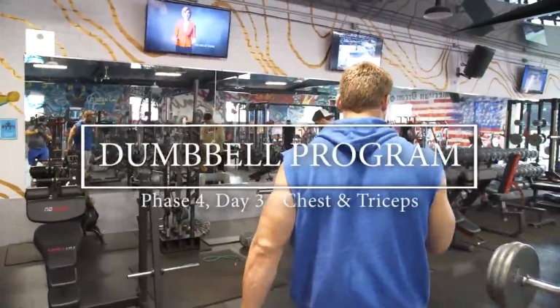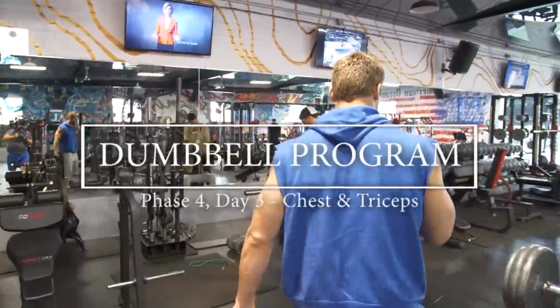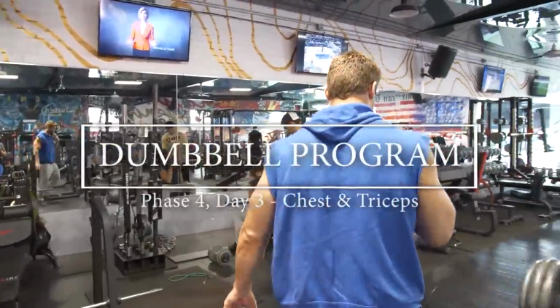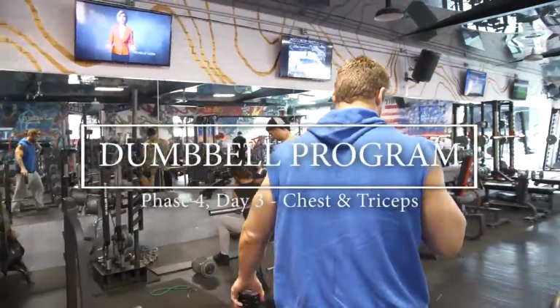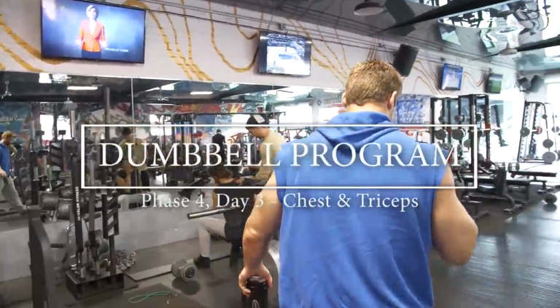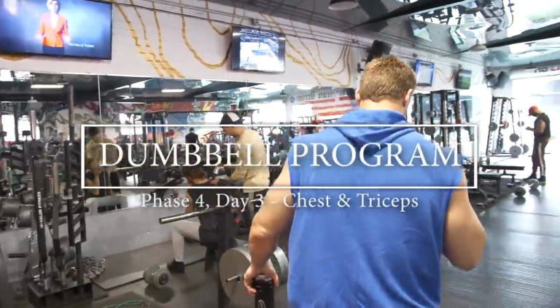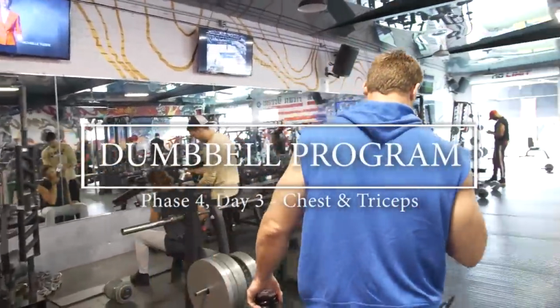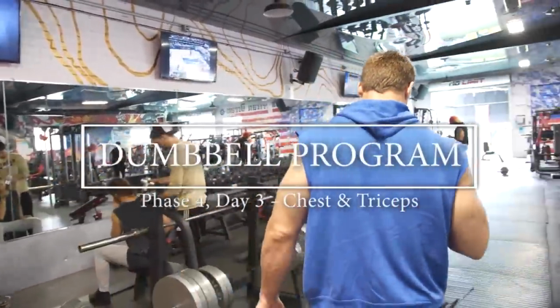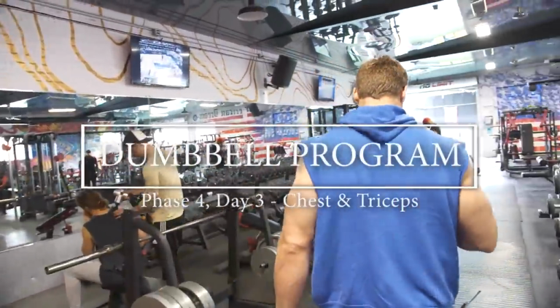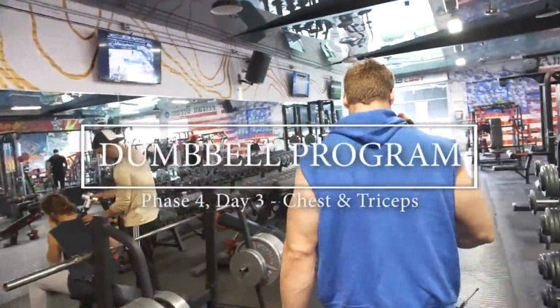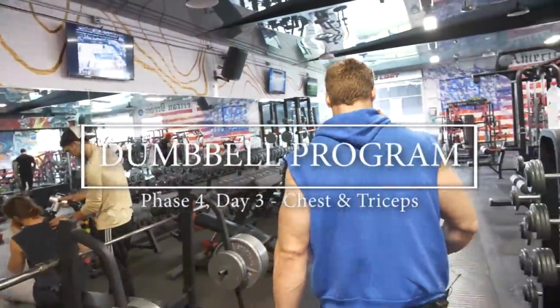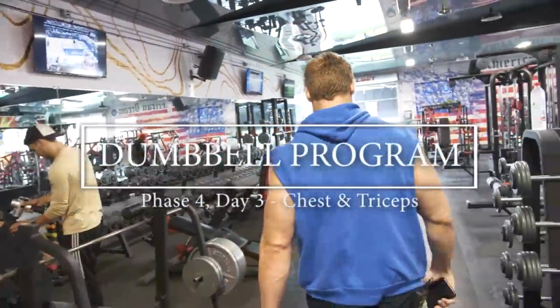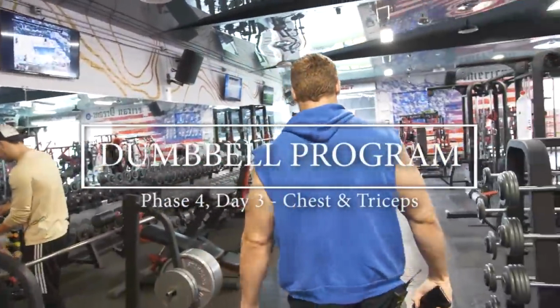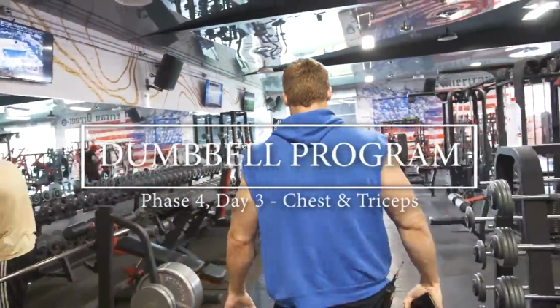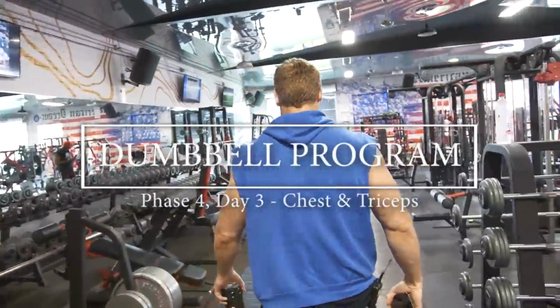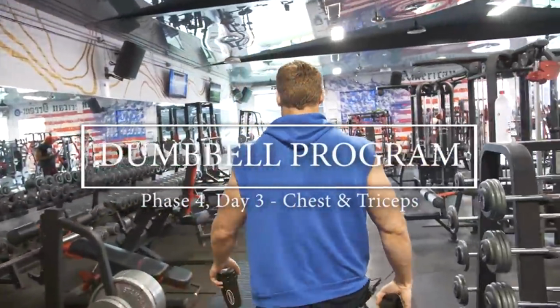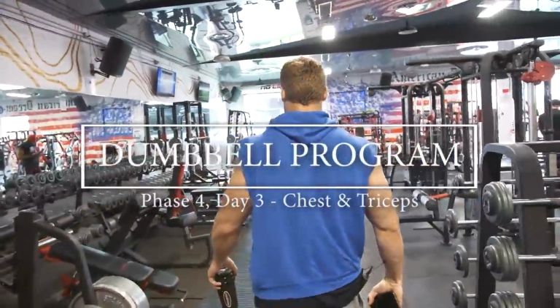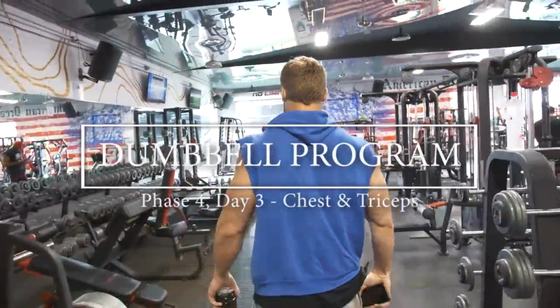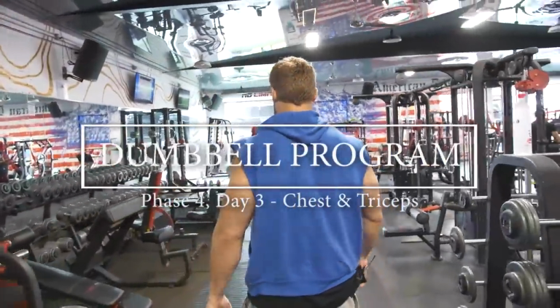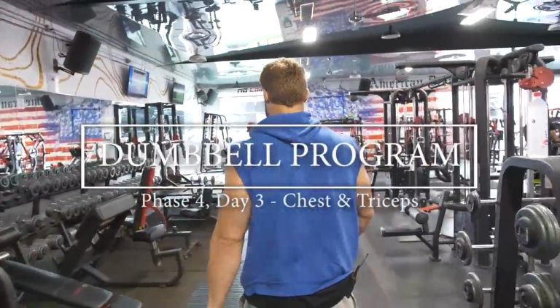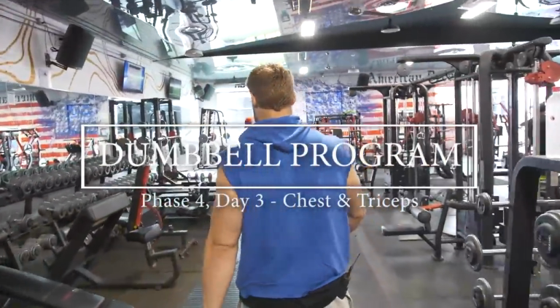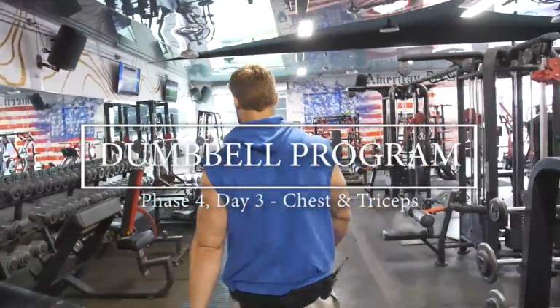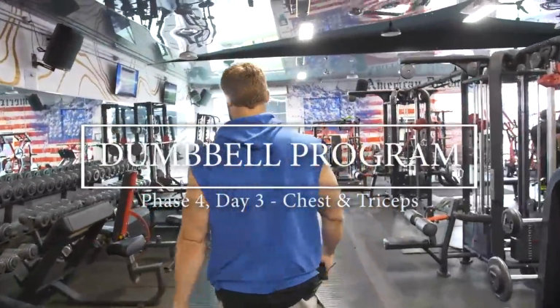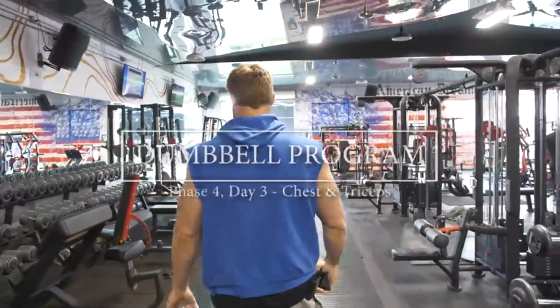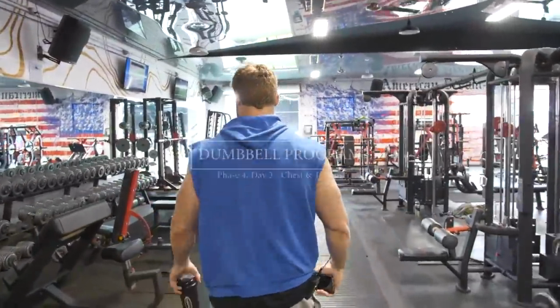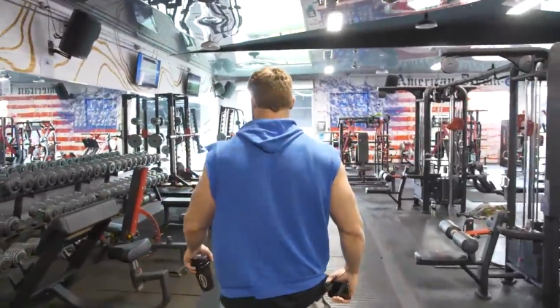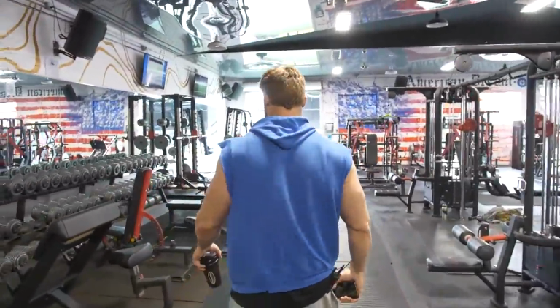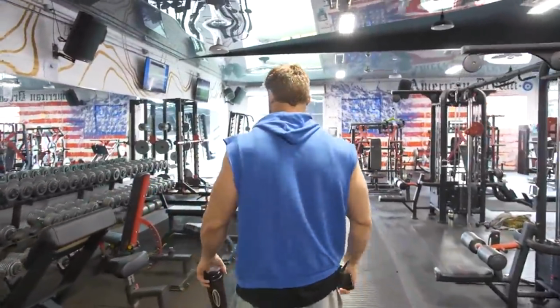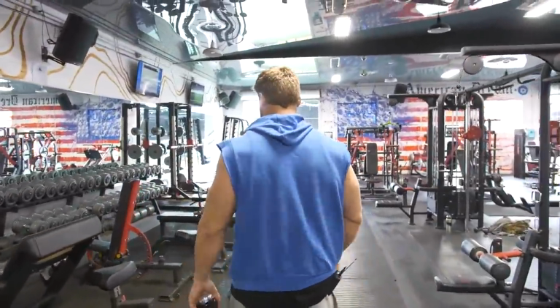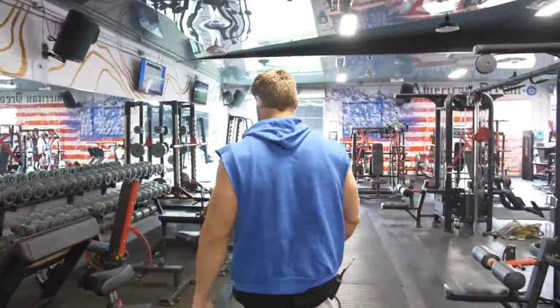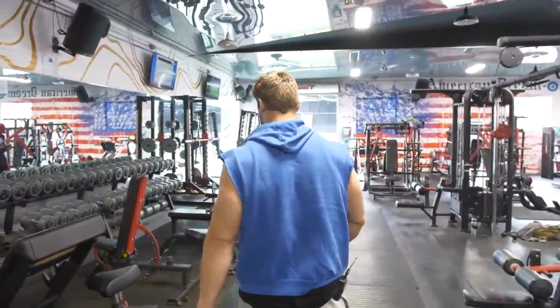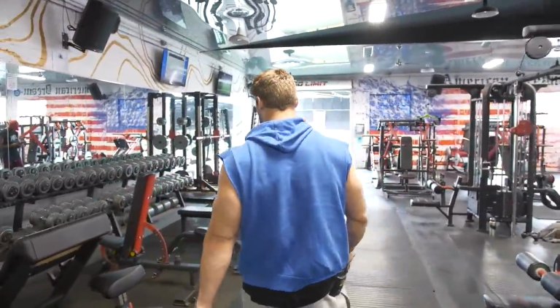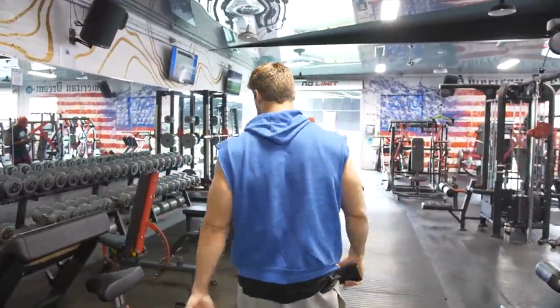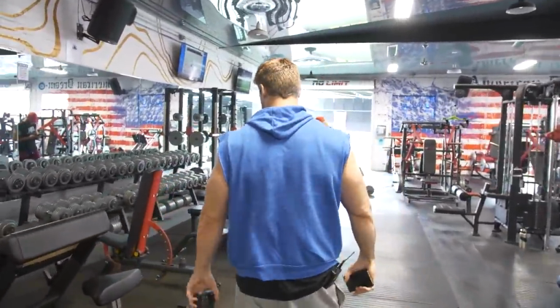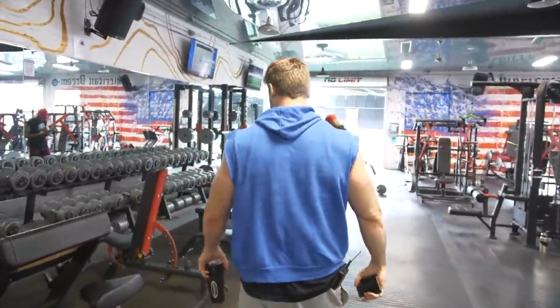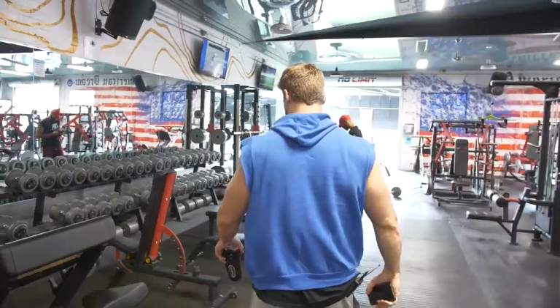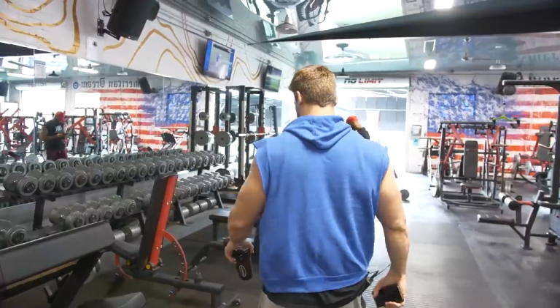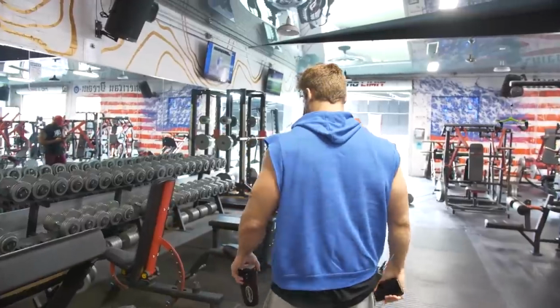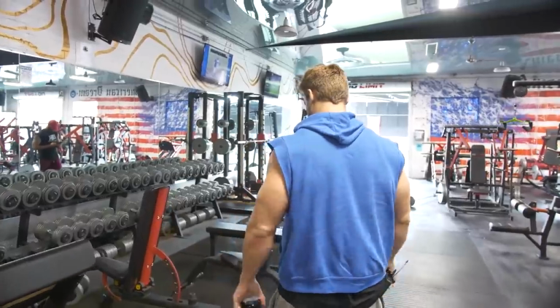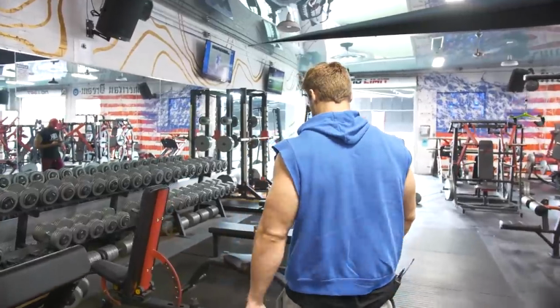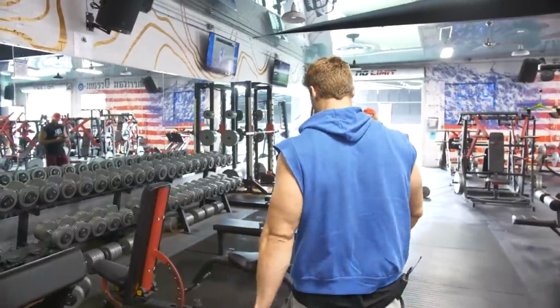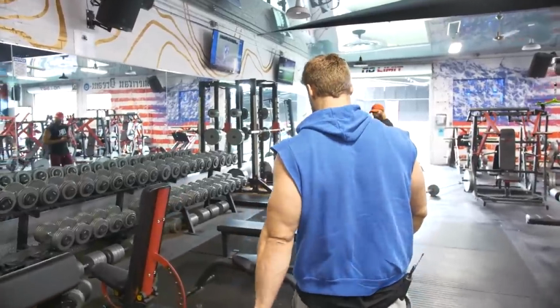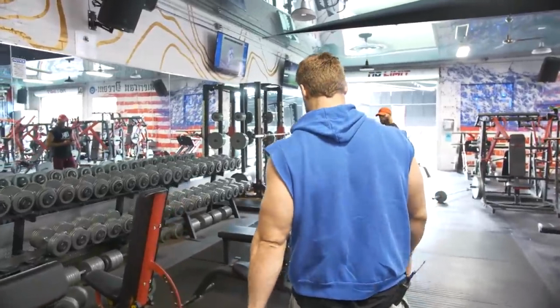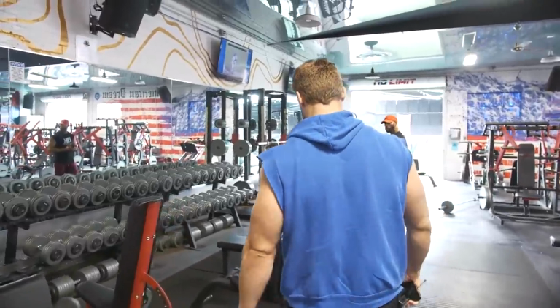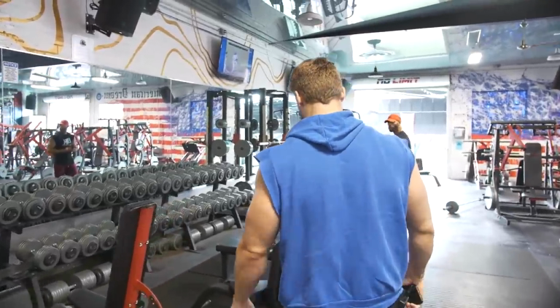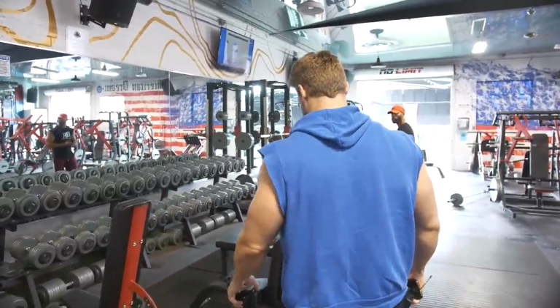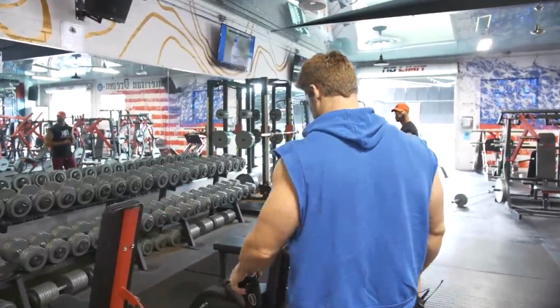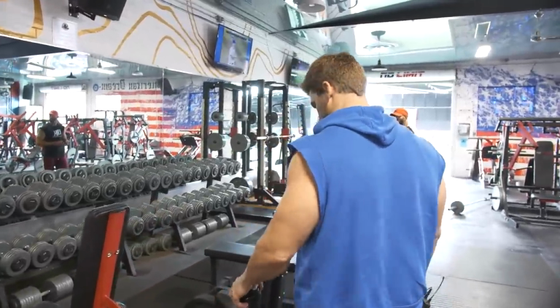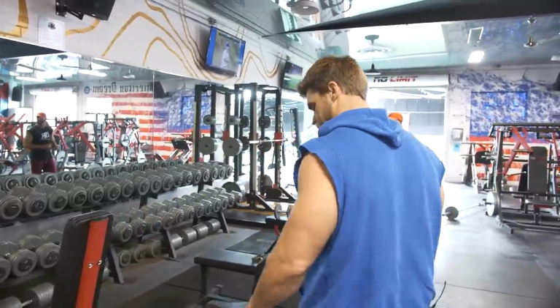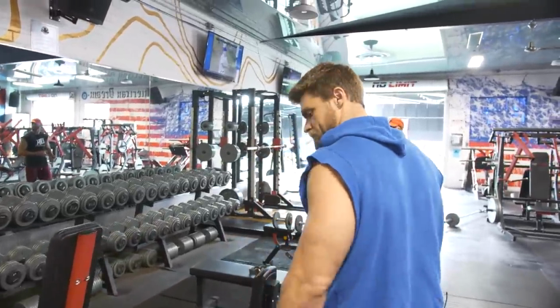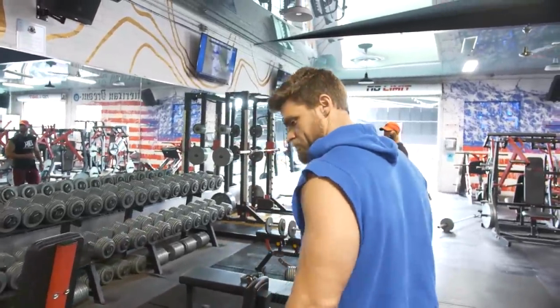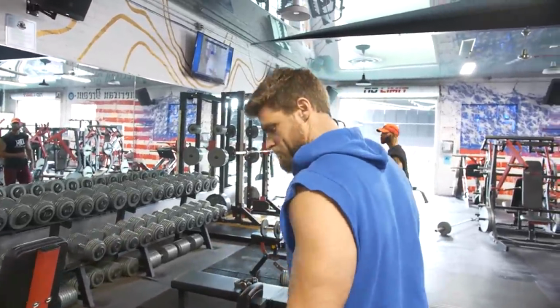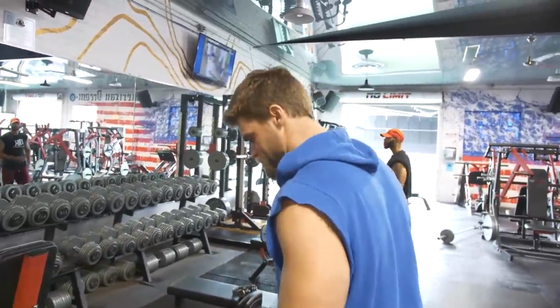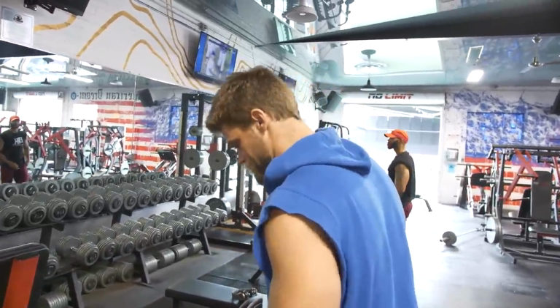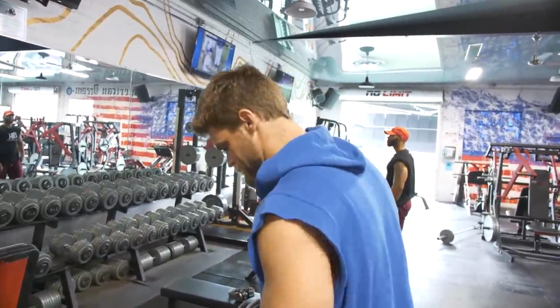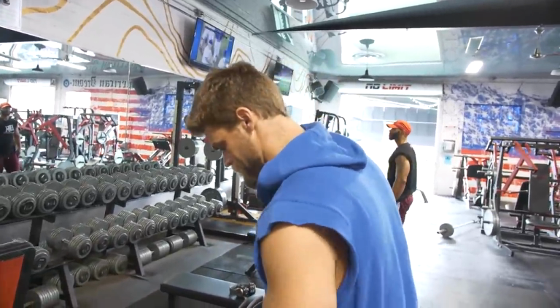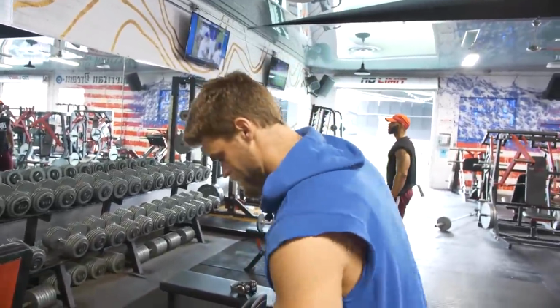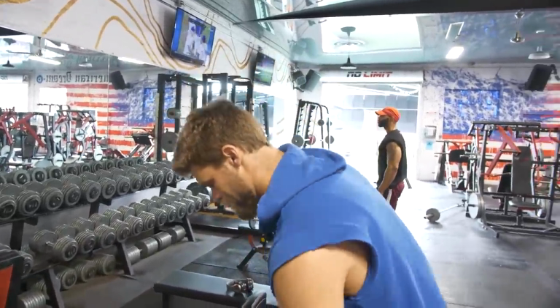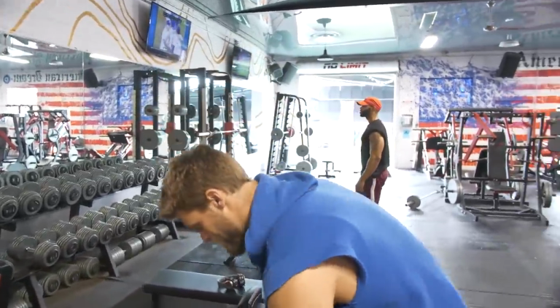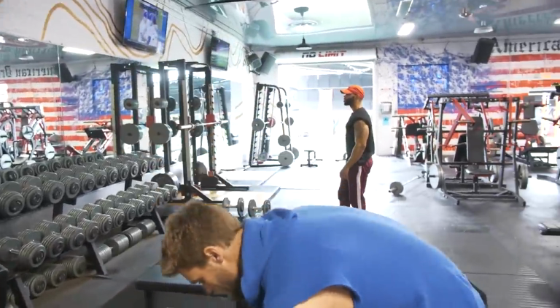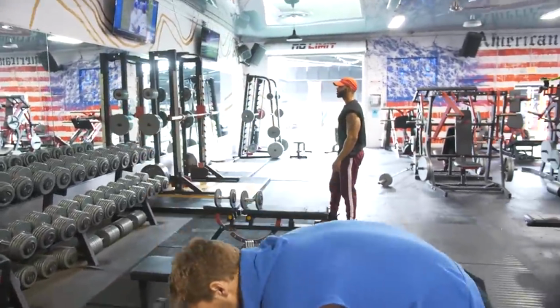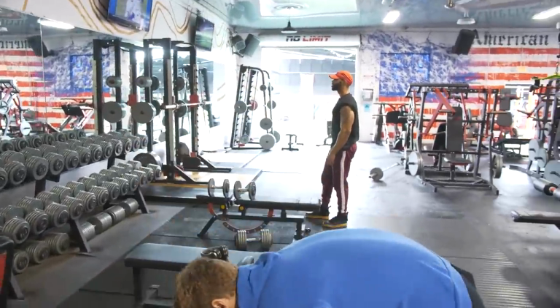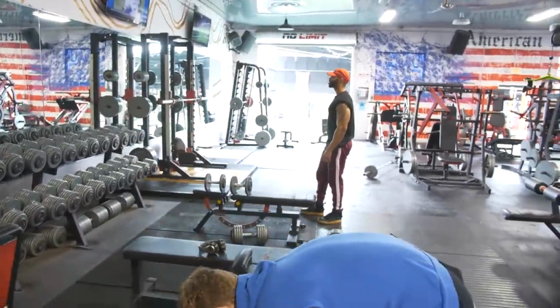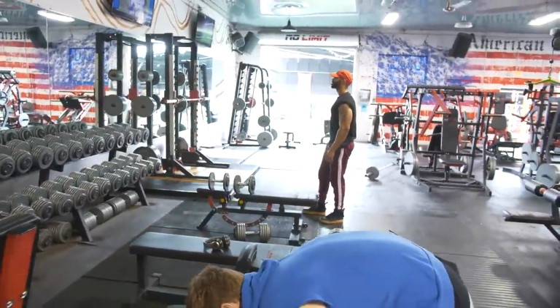We have day three of phase four and it's gonna be chest and triceps. This is gonna be a fun one — chest and triceps, always a good workout; you get that nice pump.